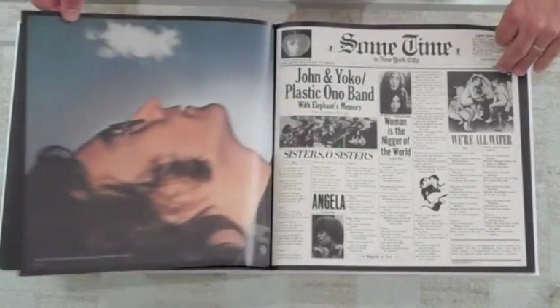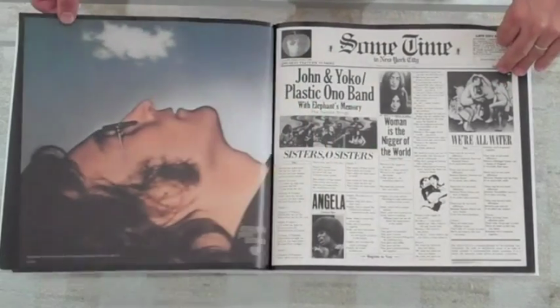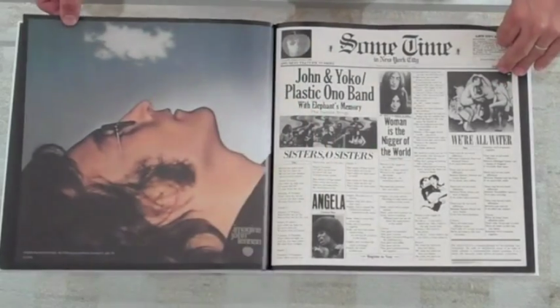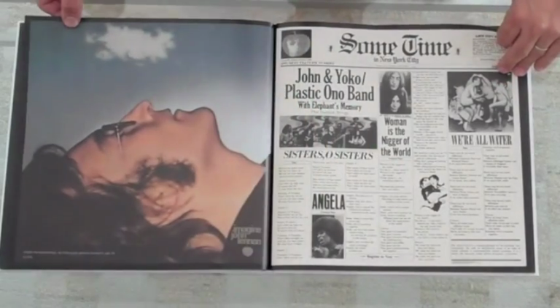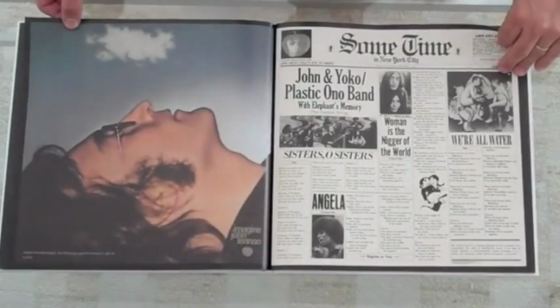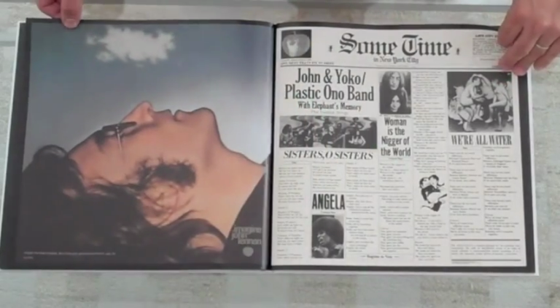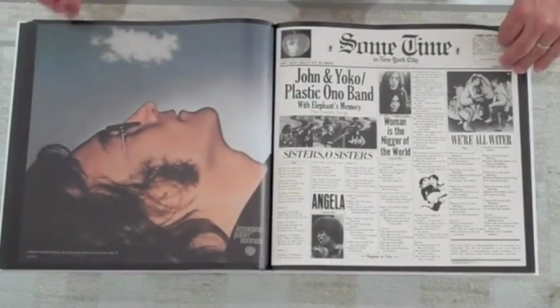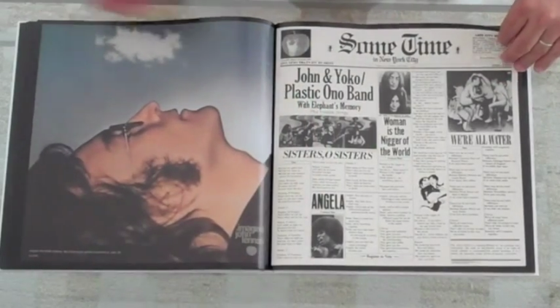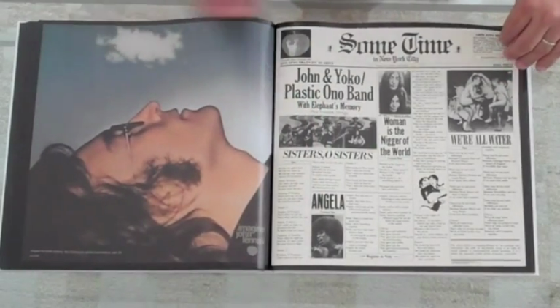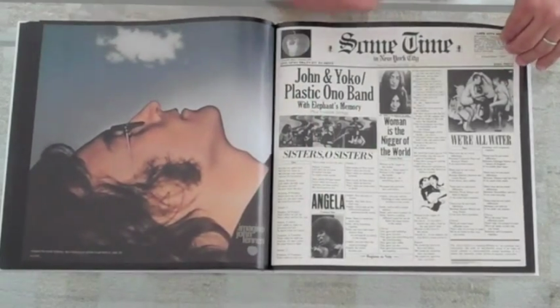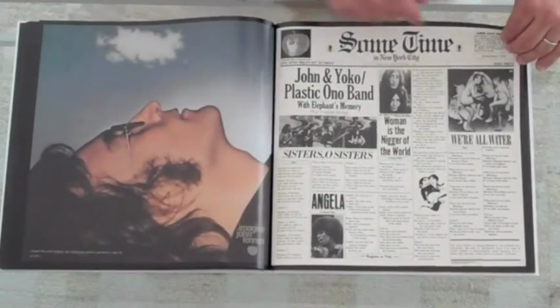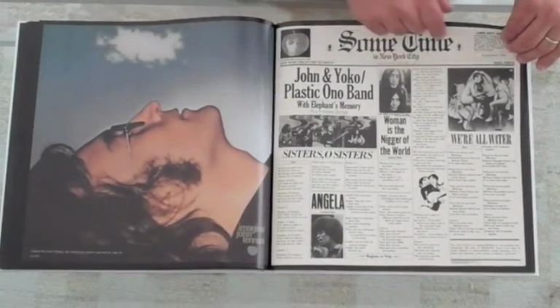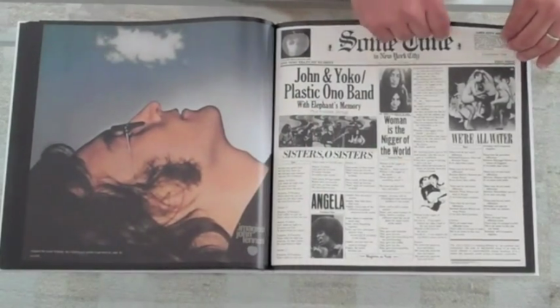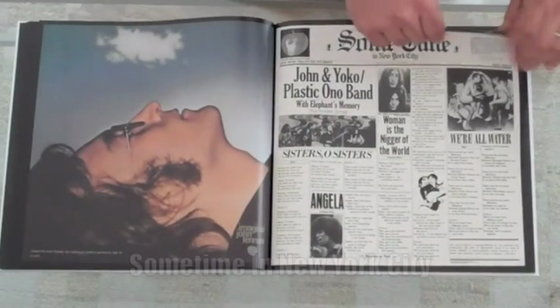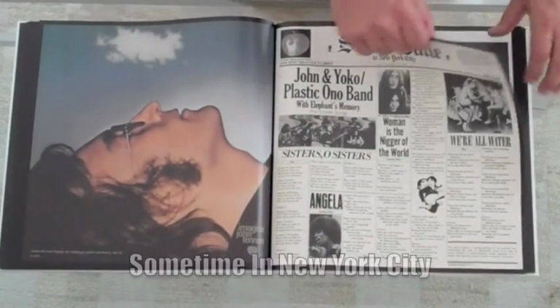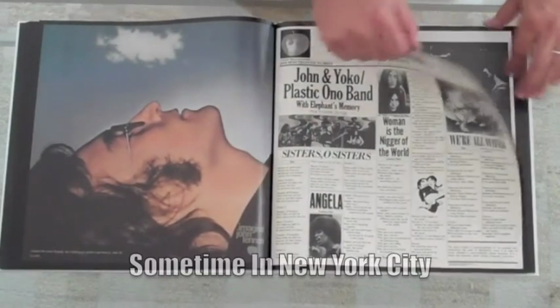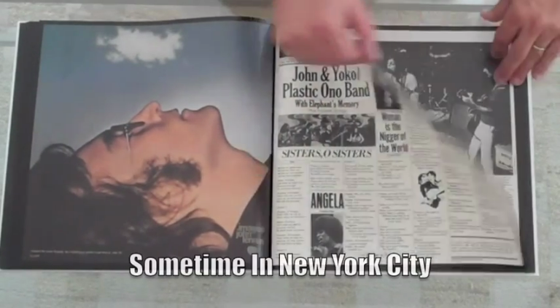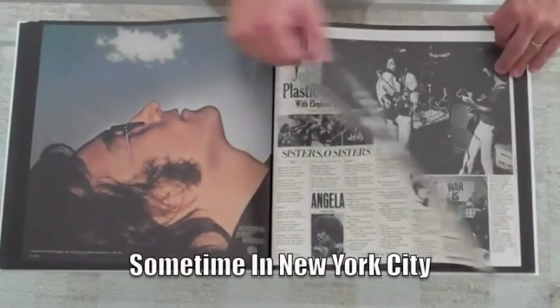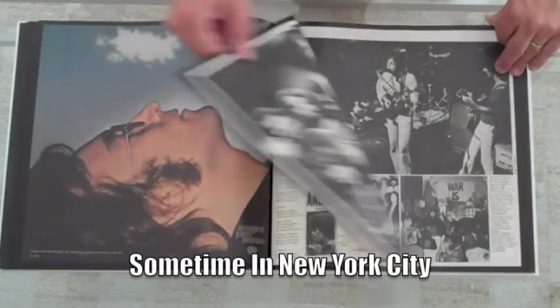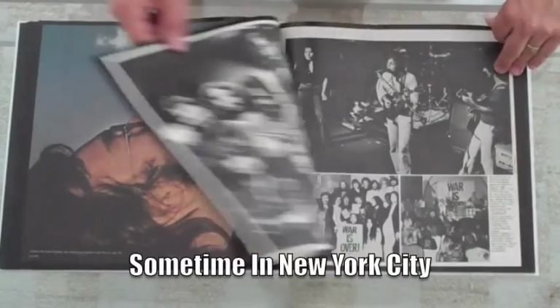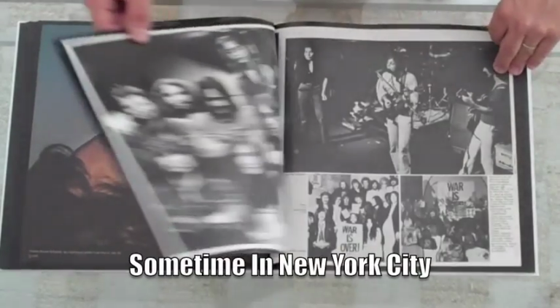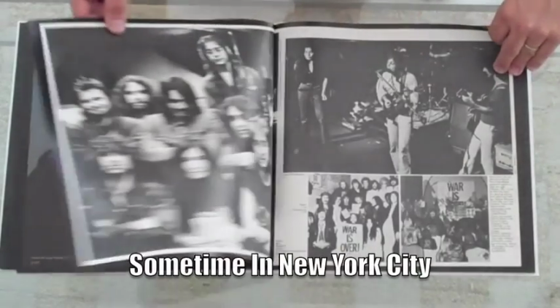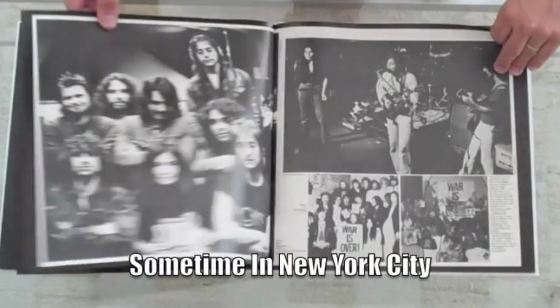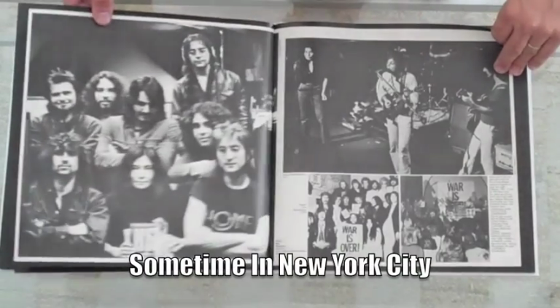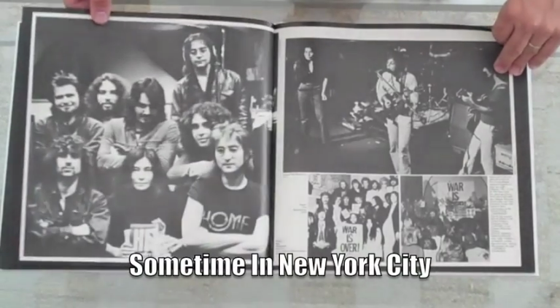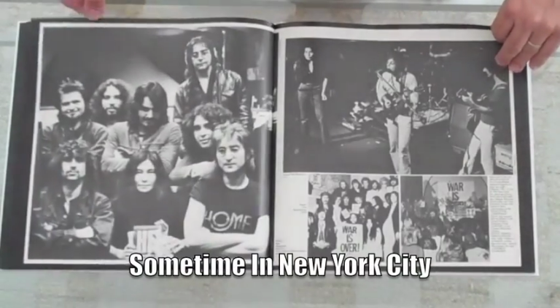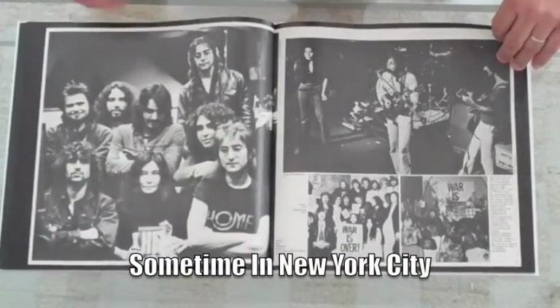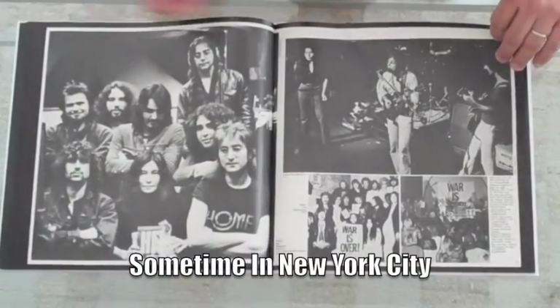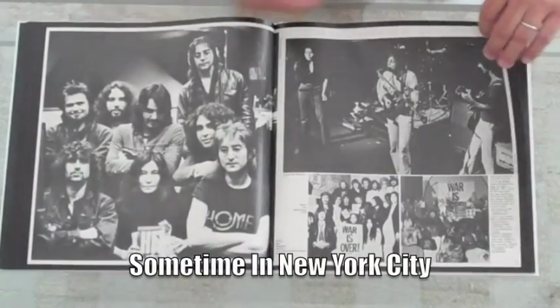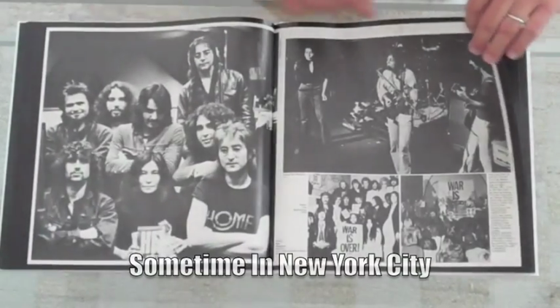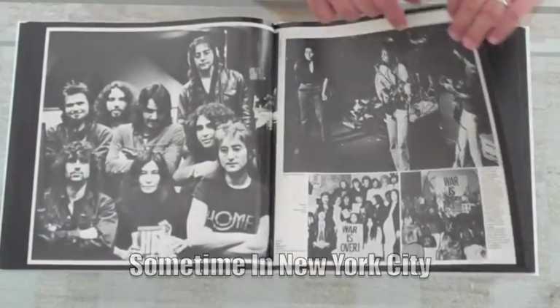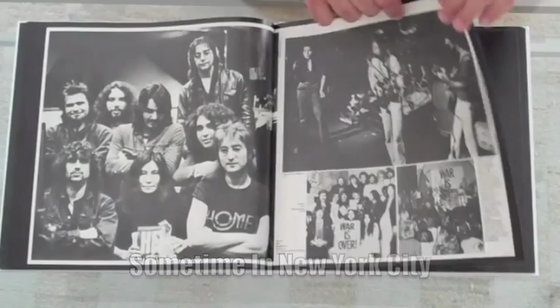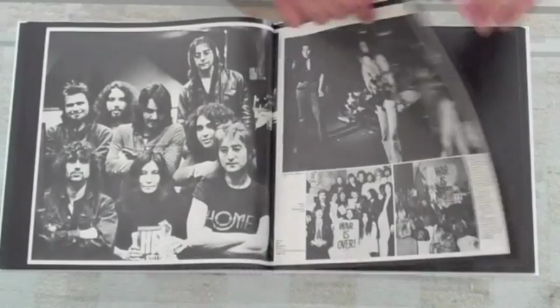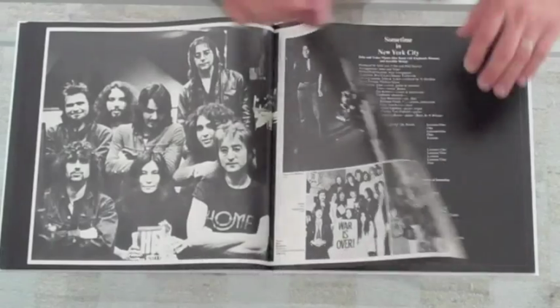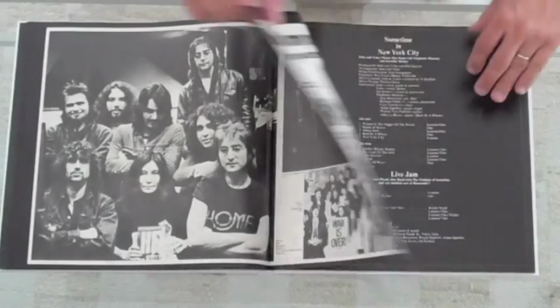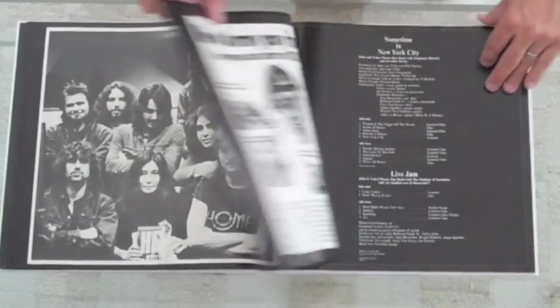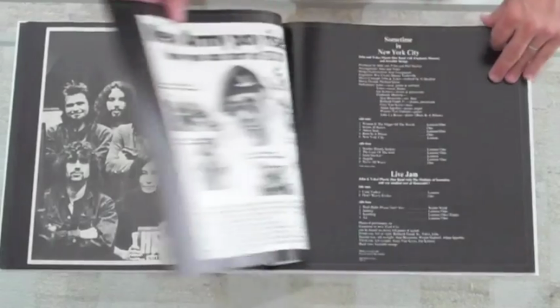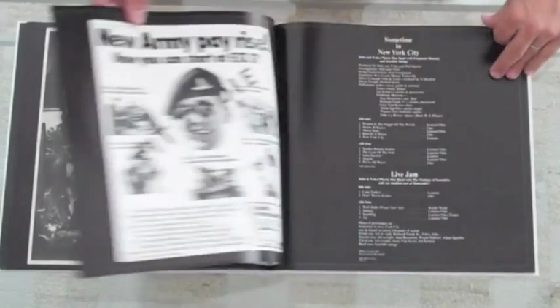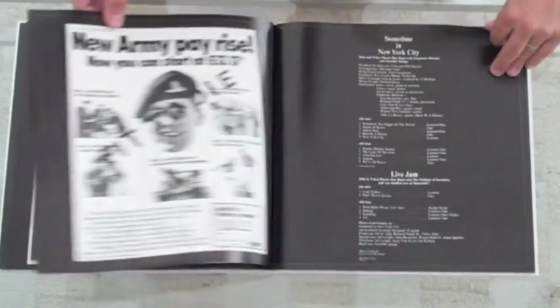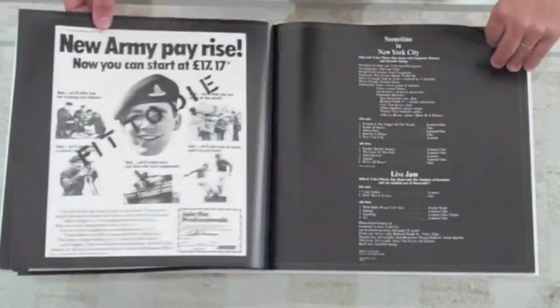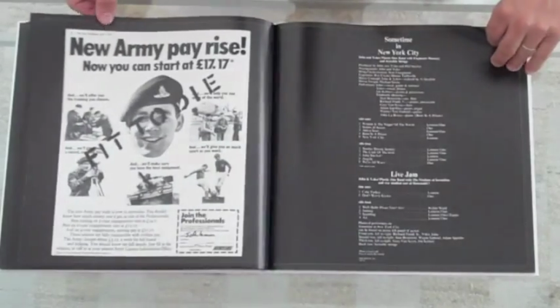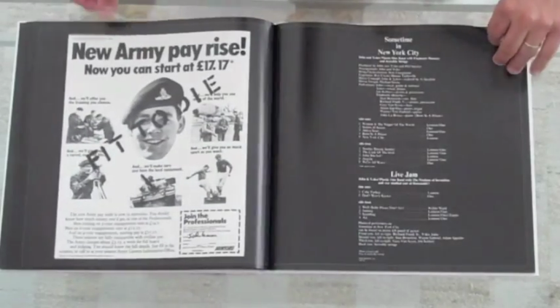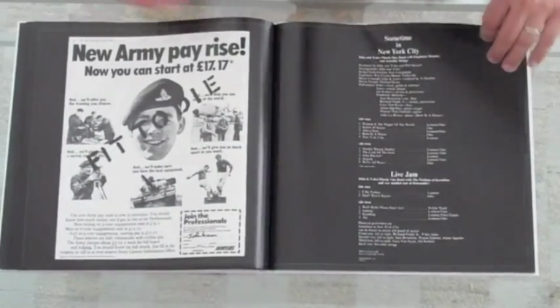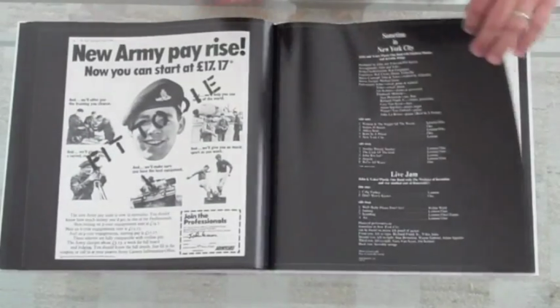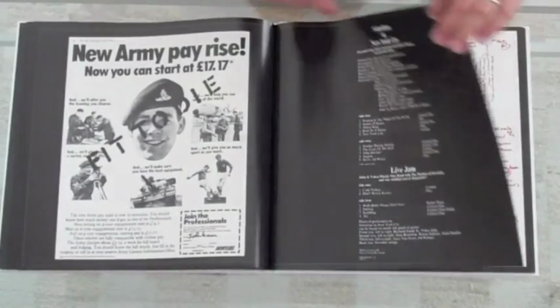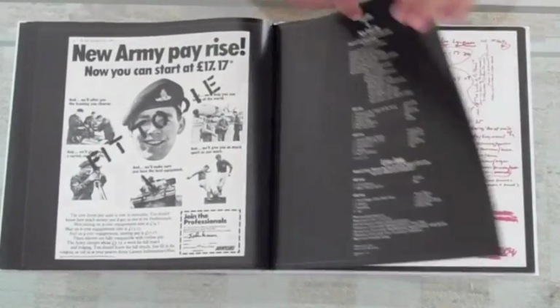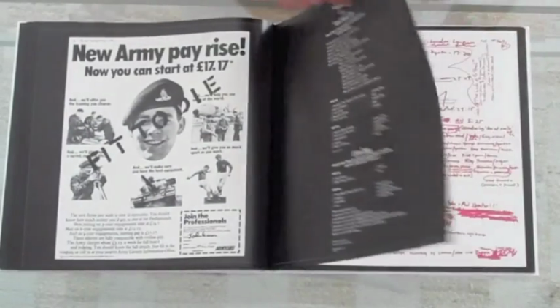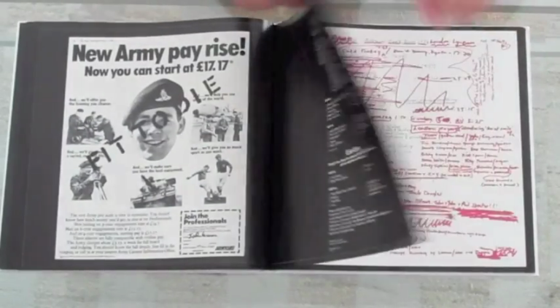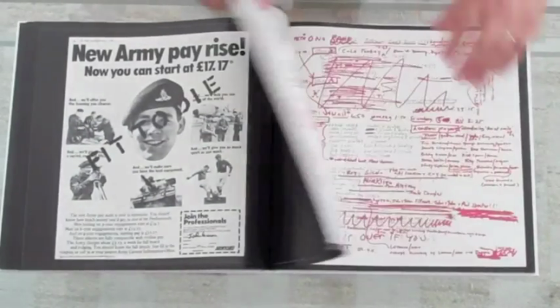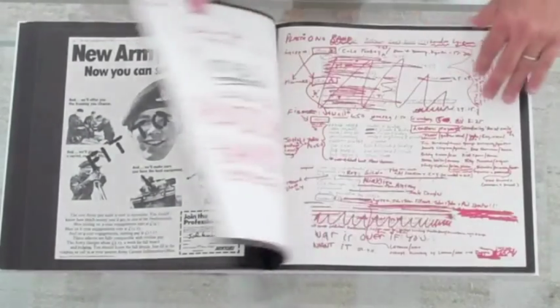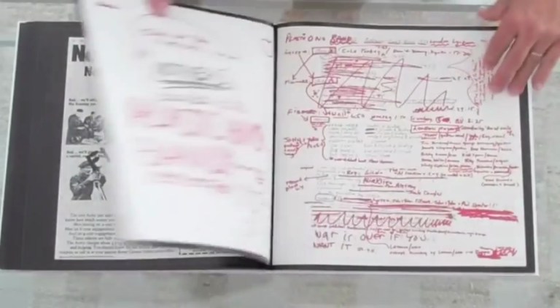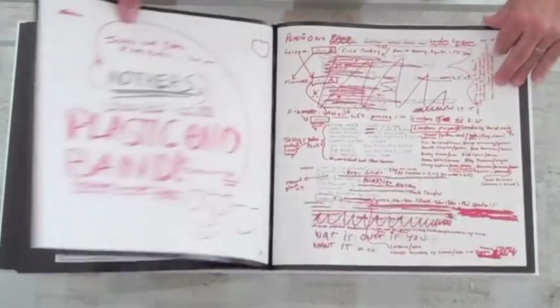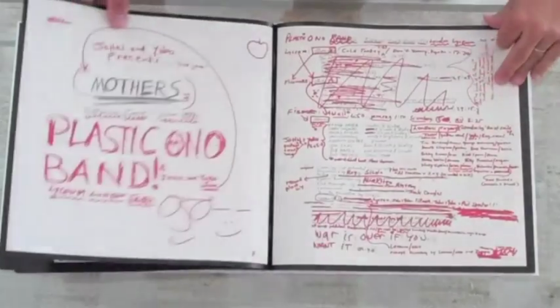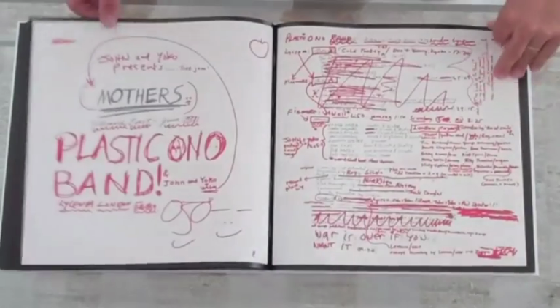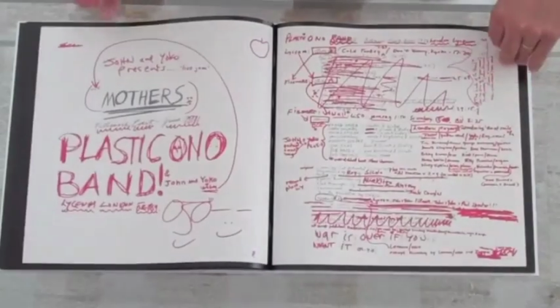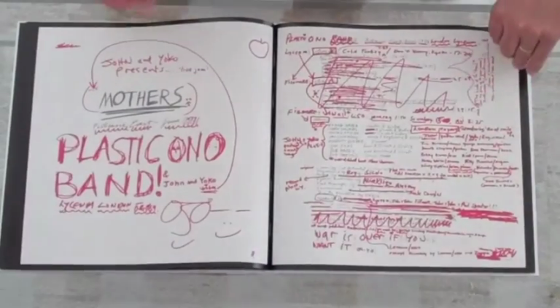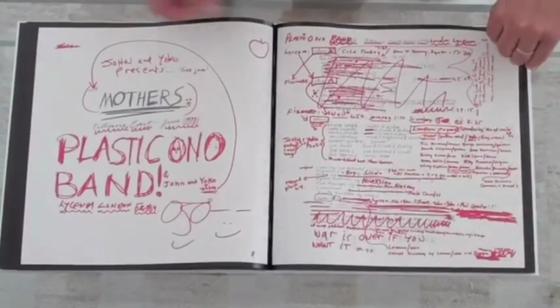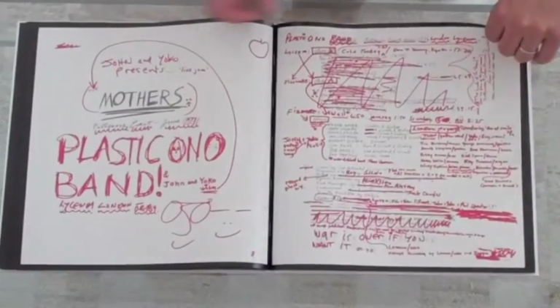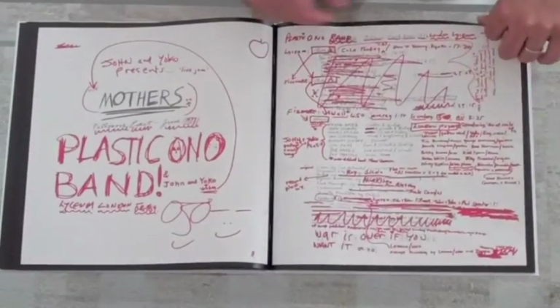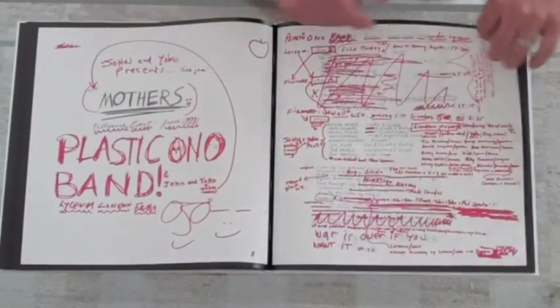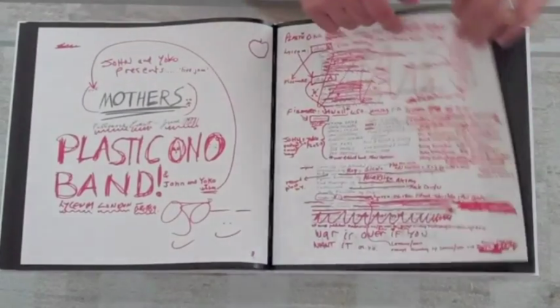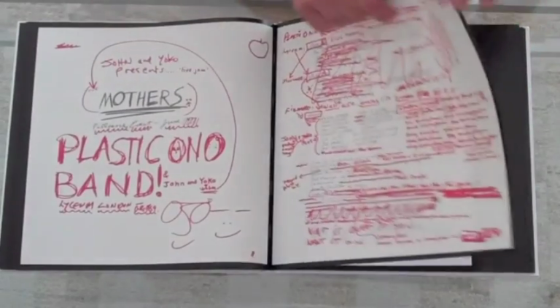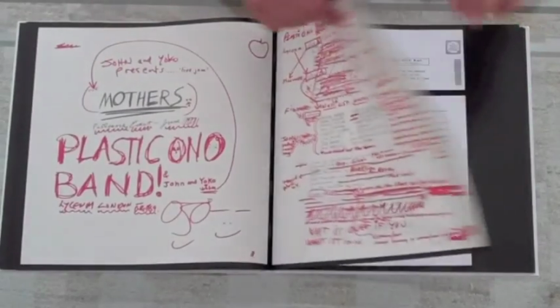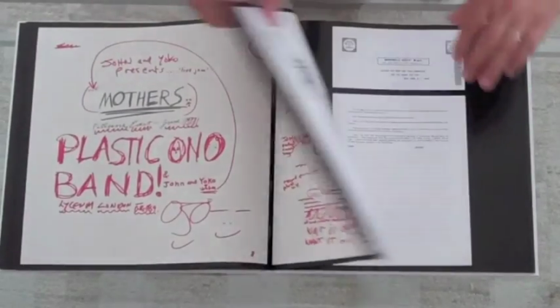Of course, Sometime in New York City — another album with a lot of care in the artwork. John's marked-up bonus record.